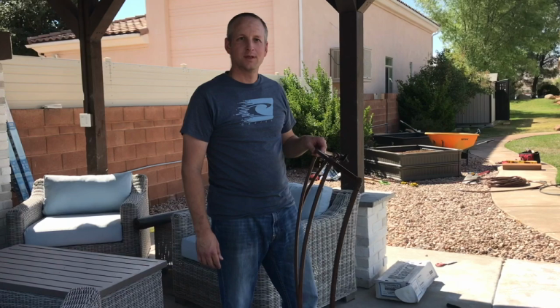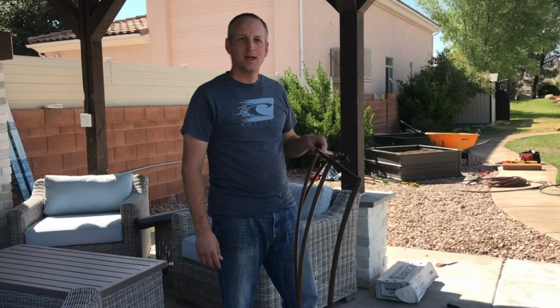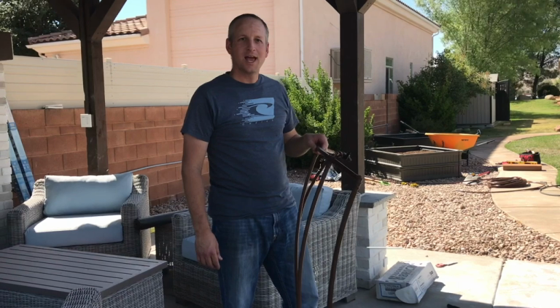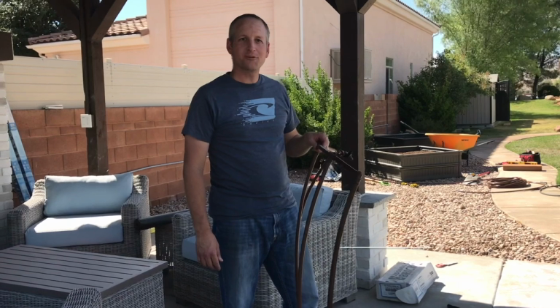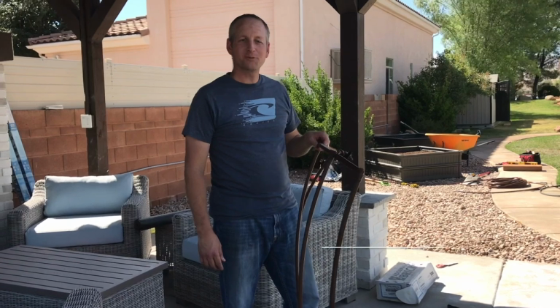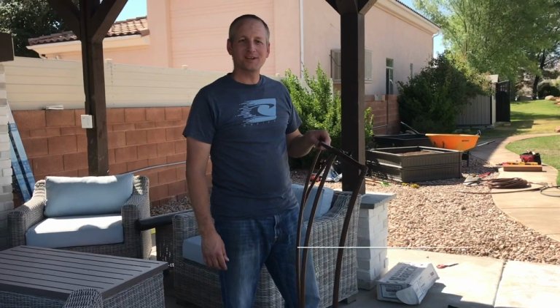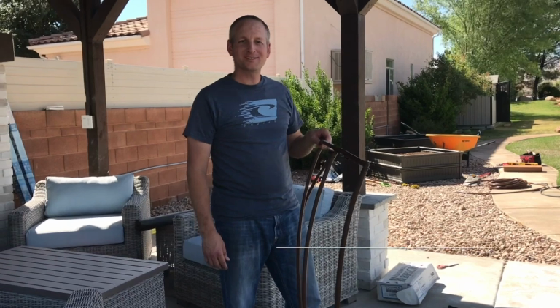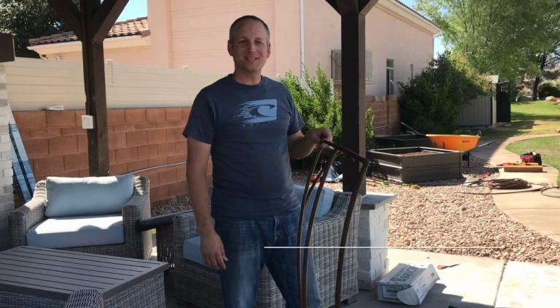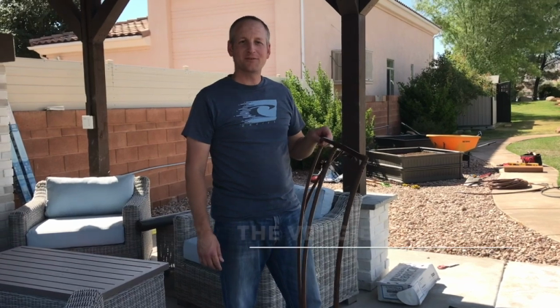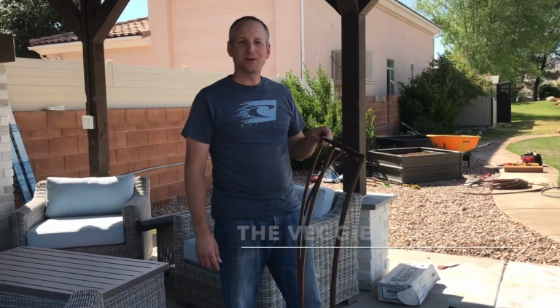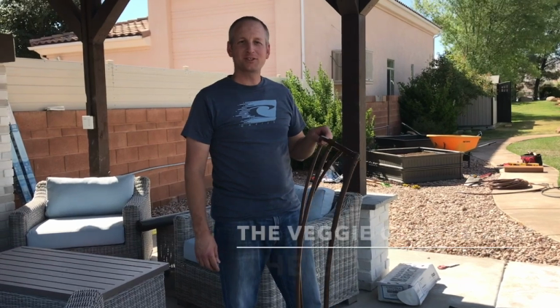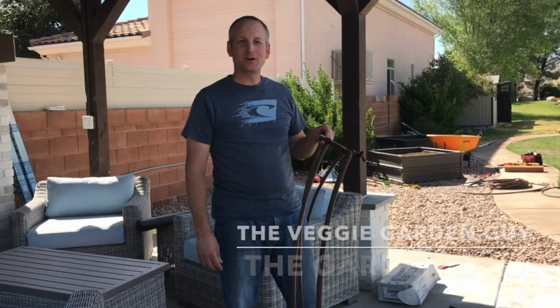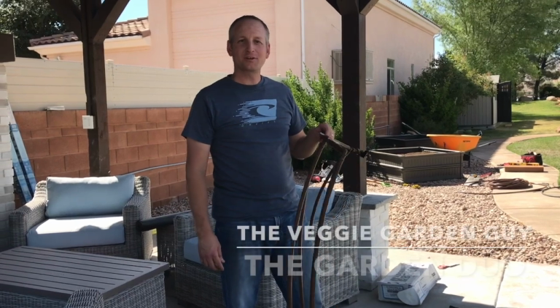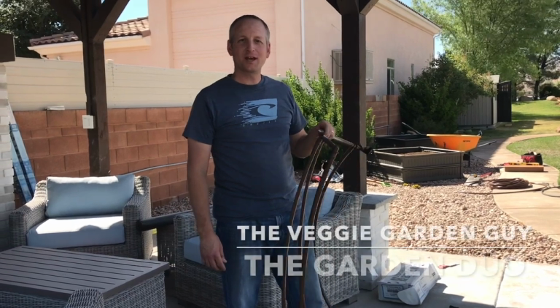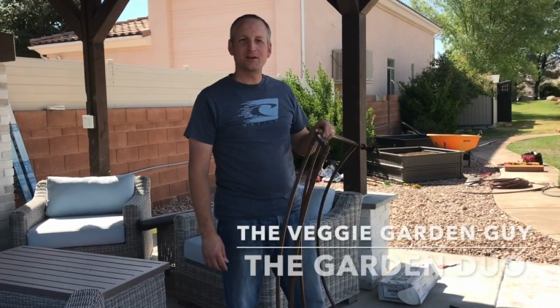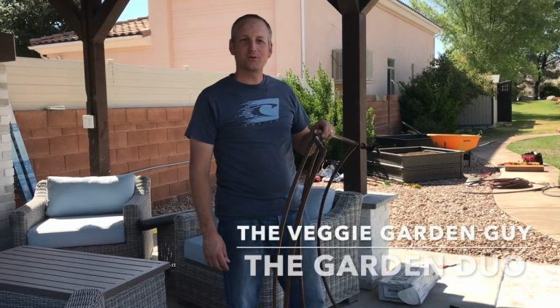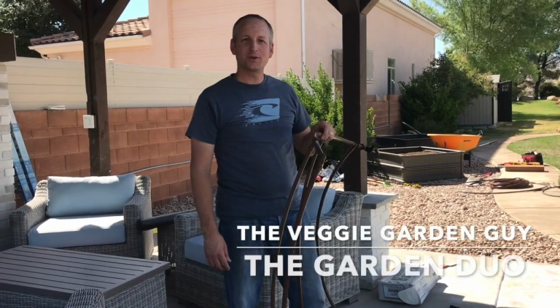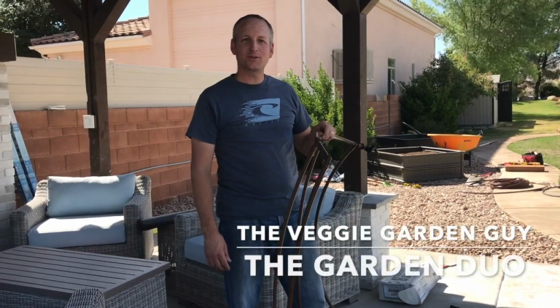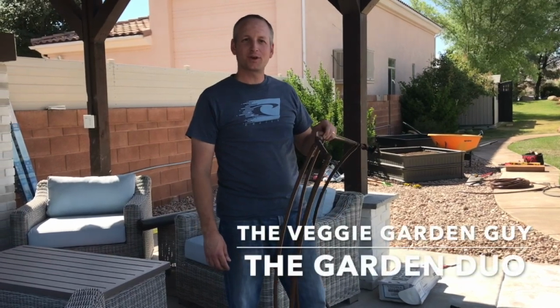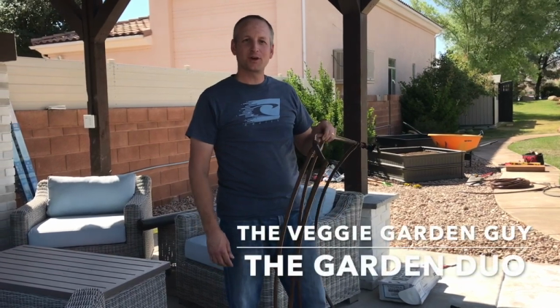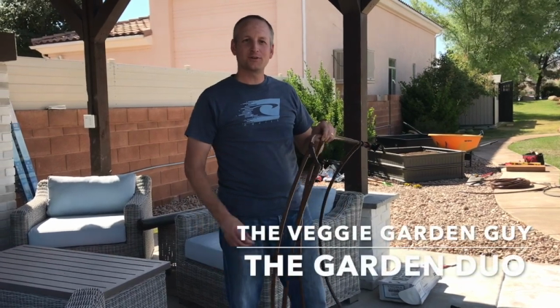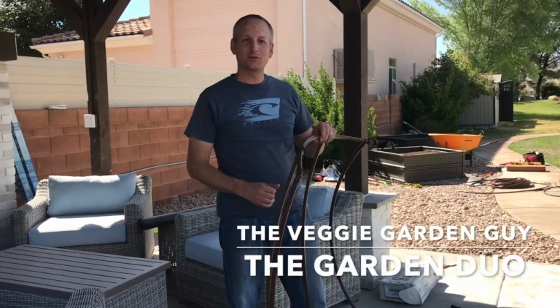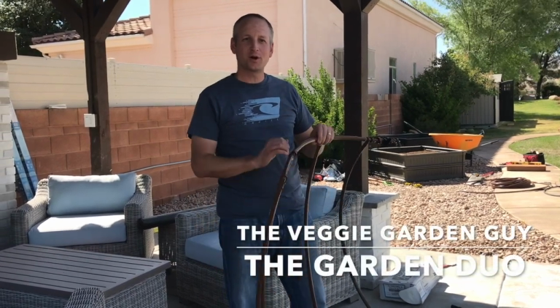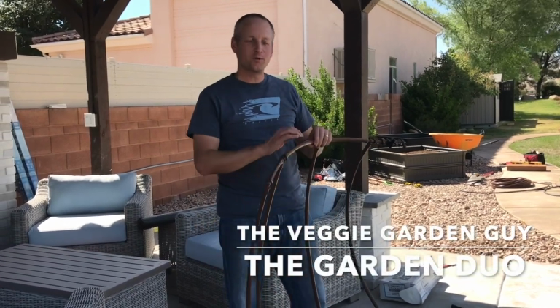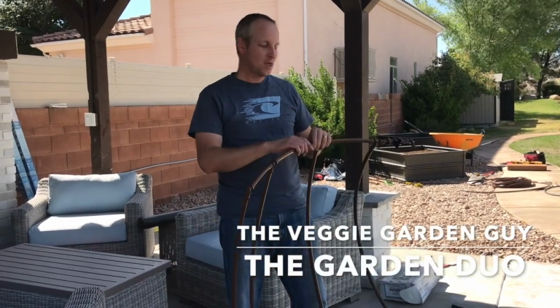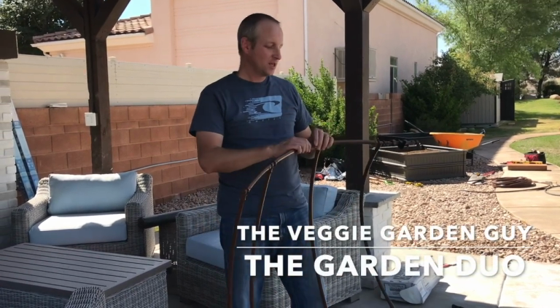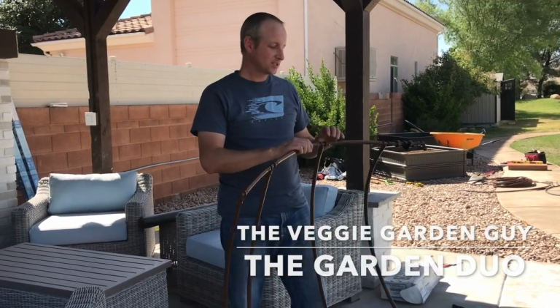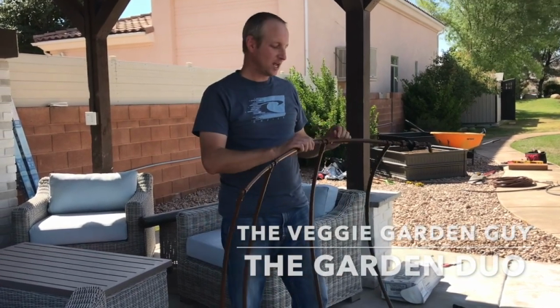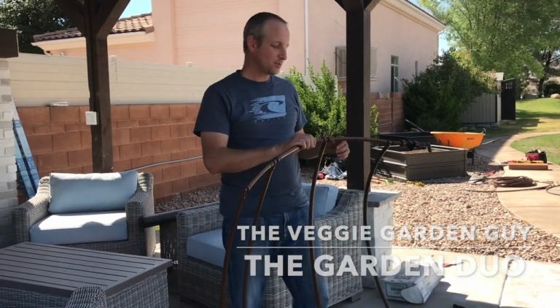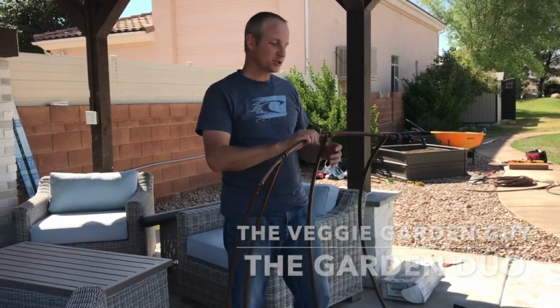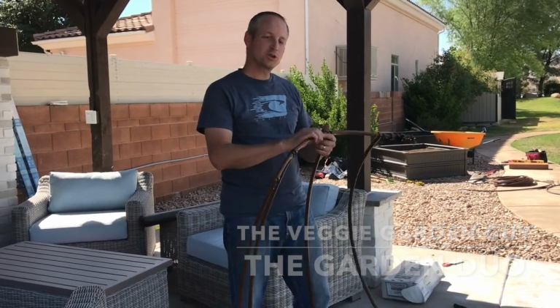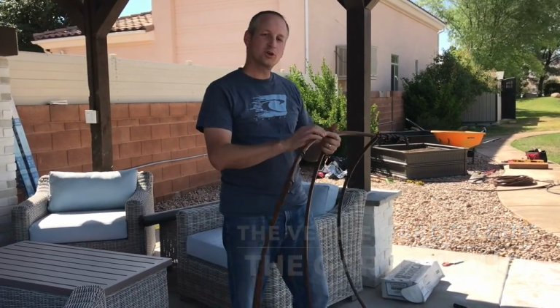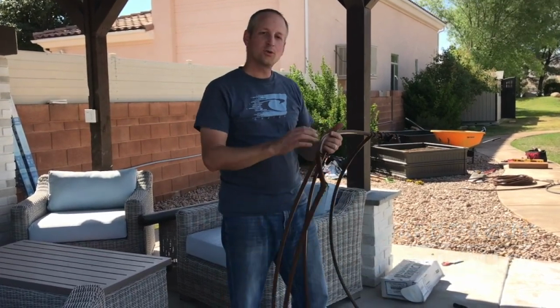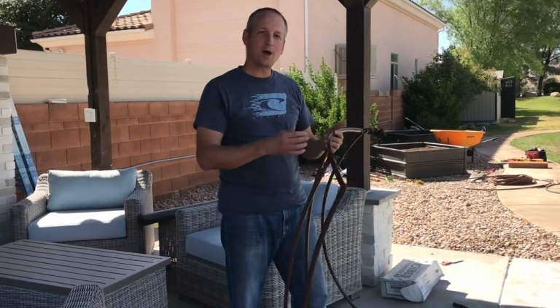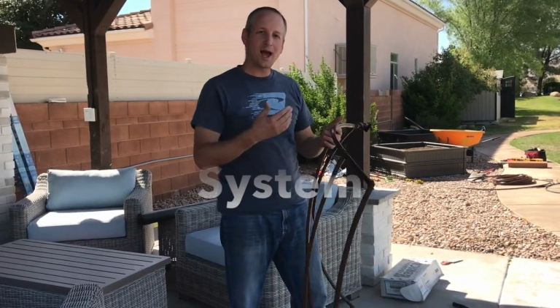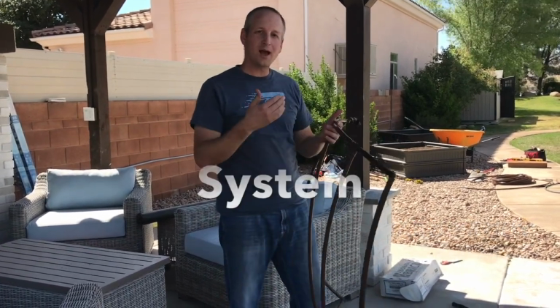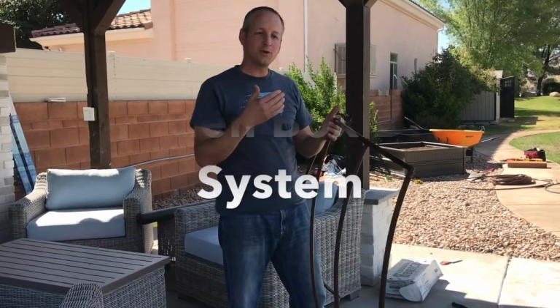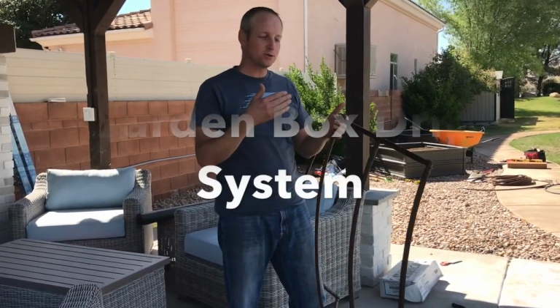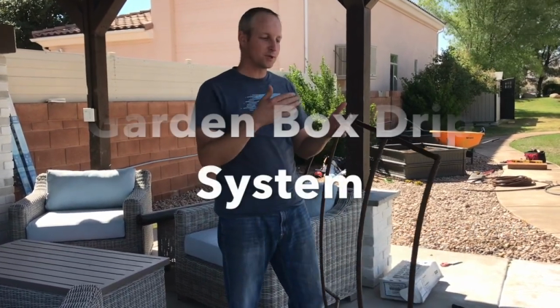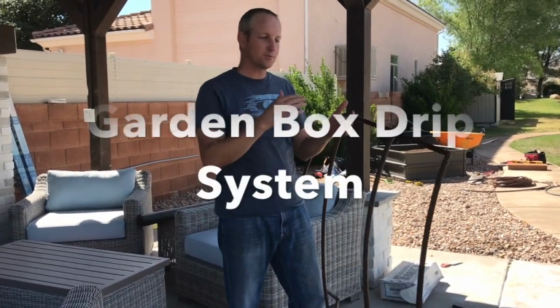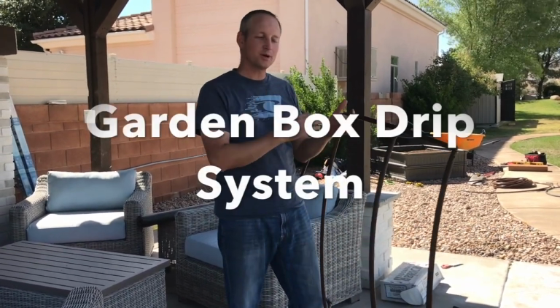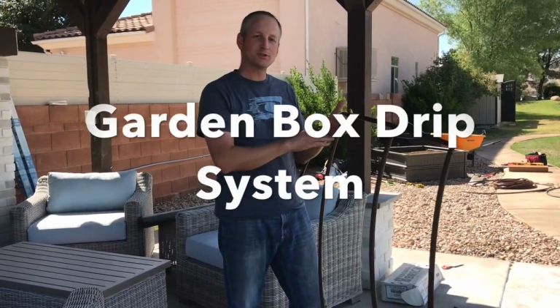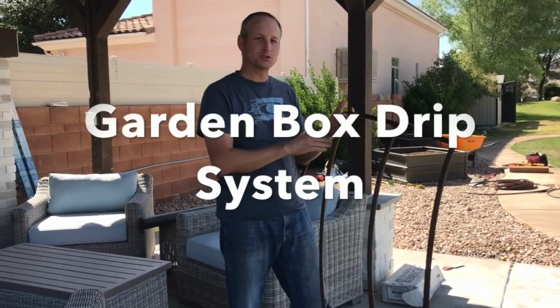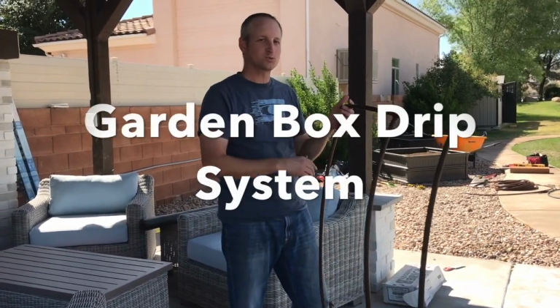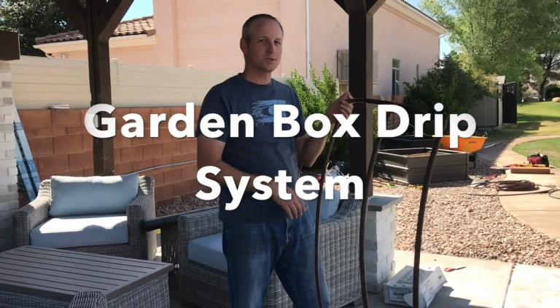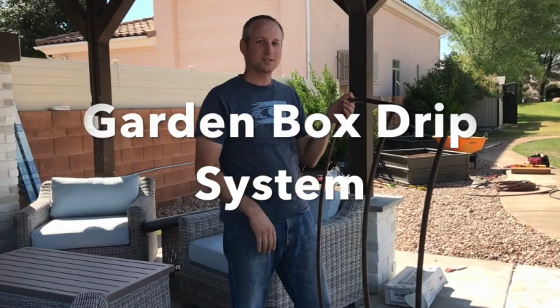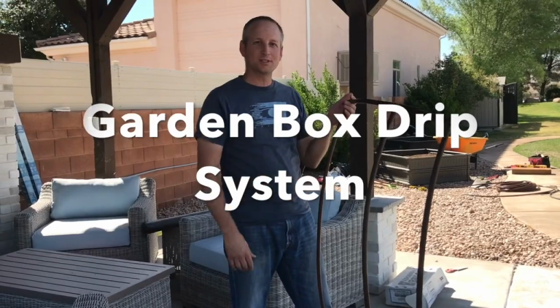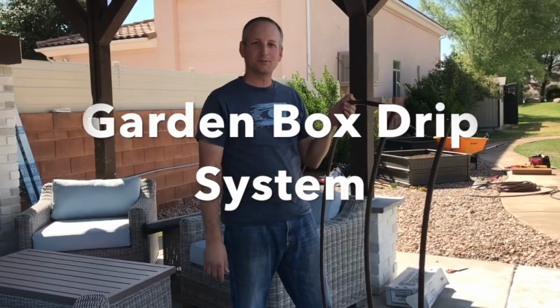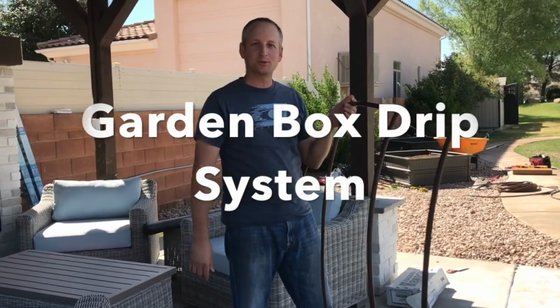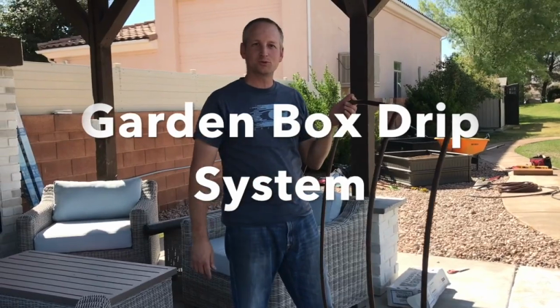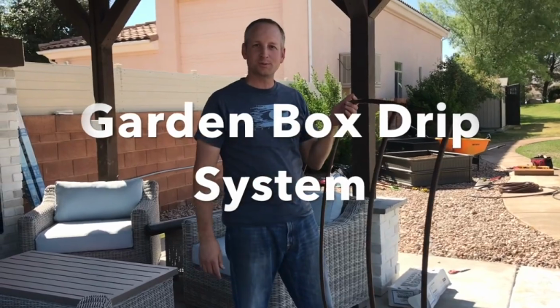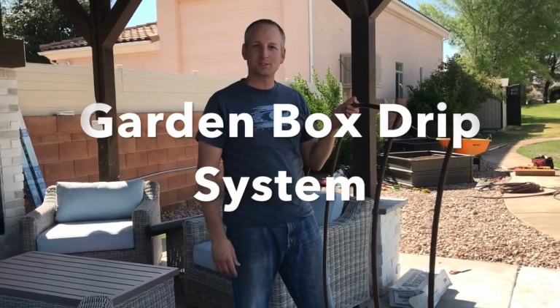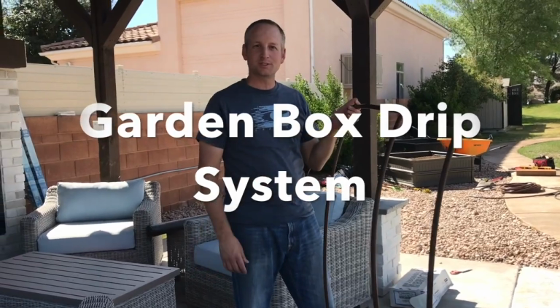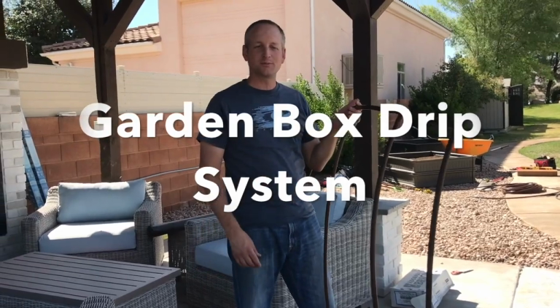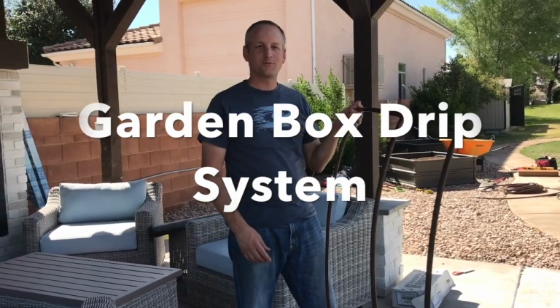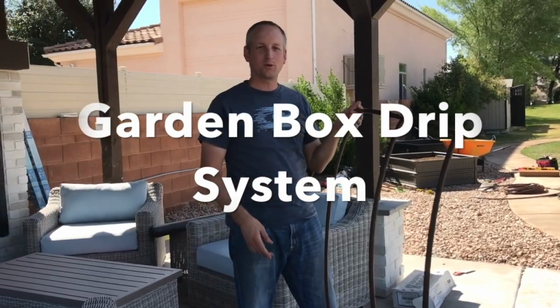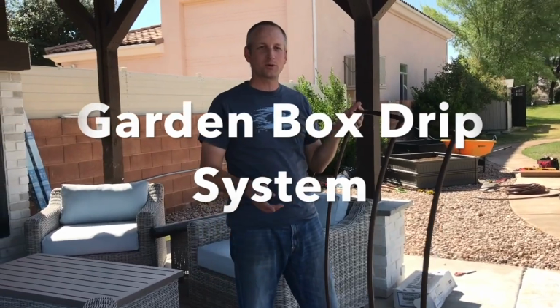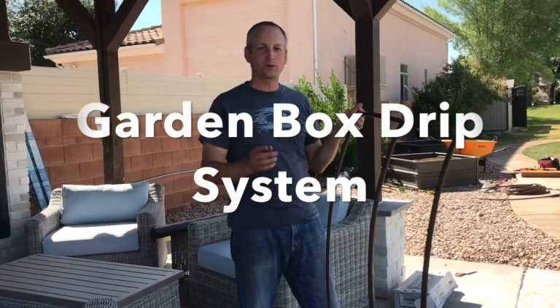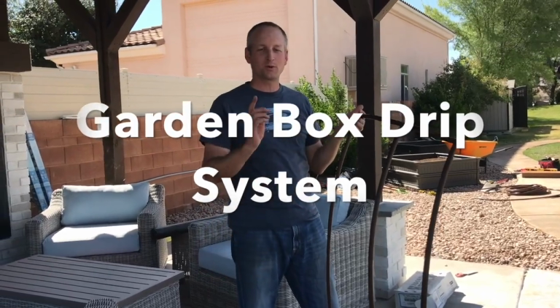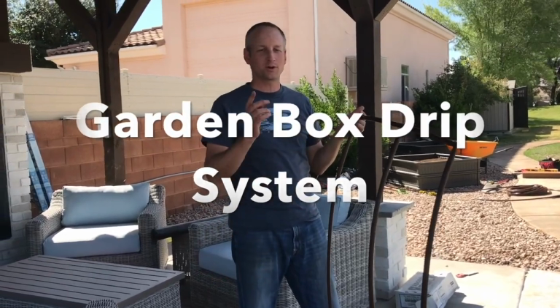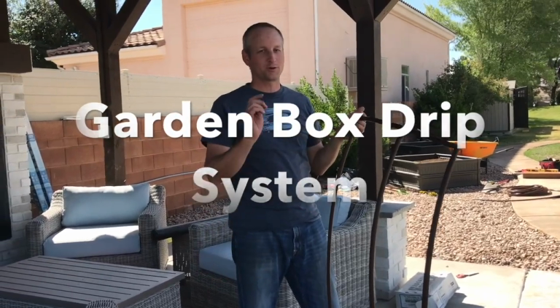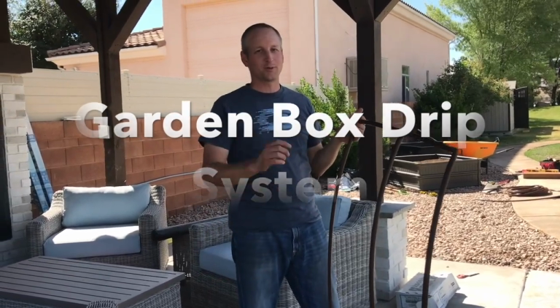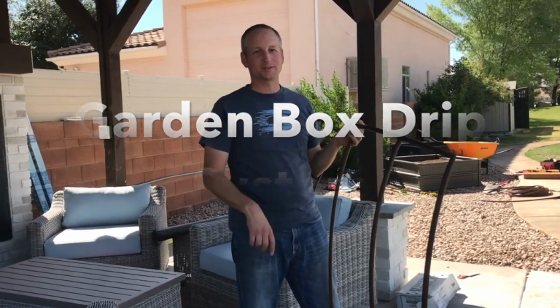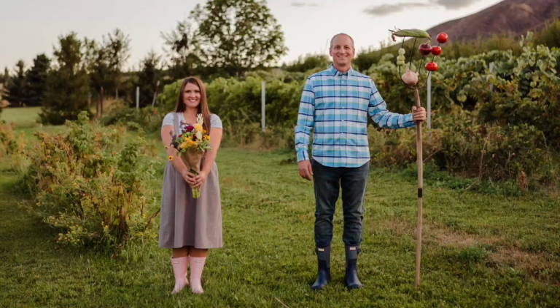Hey everybody, it's Seth's Veggie Garden Guy with The Garden Duo. Today I'm going to show you how you can build this really simple drip system for your garden box.